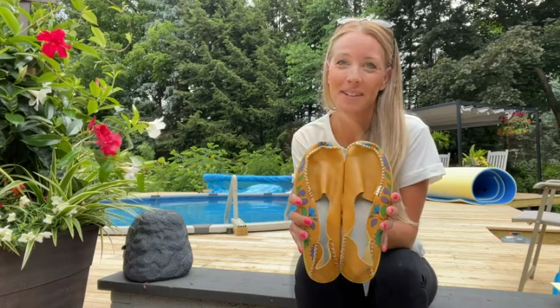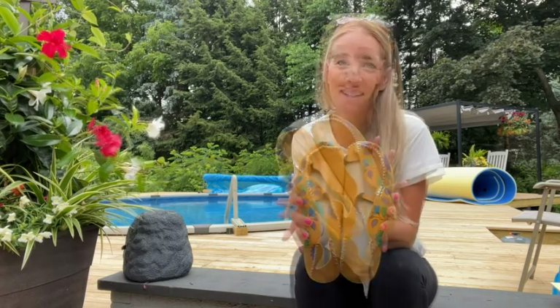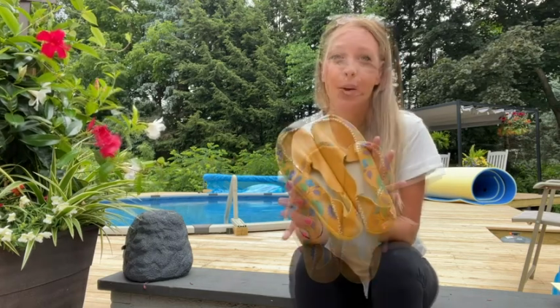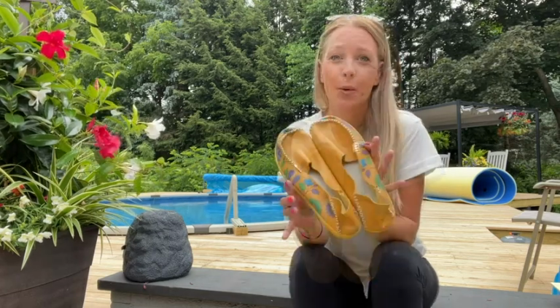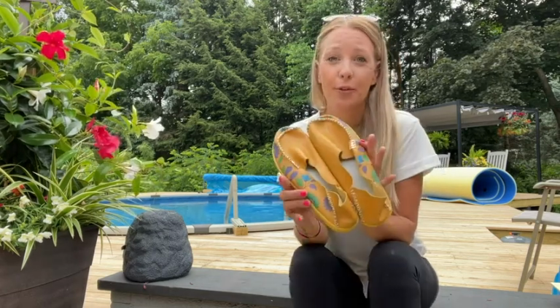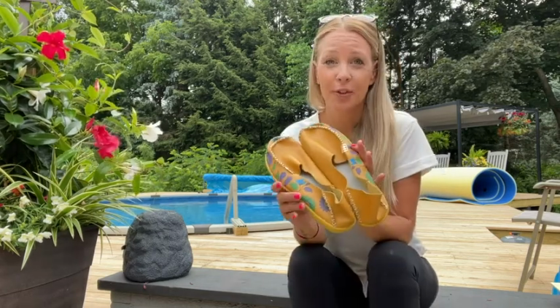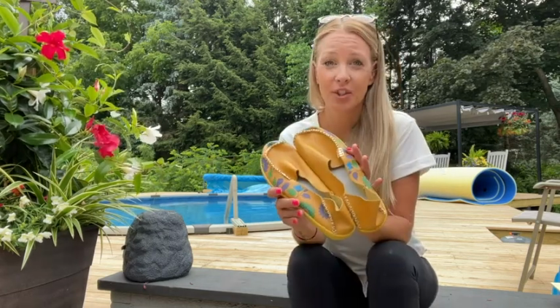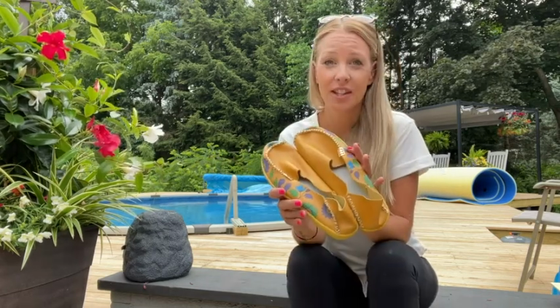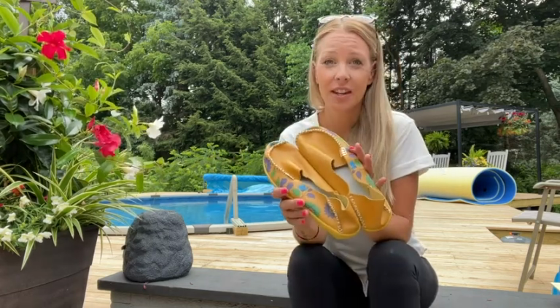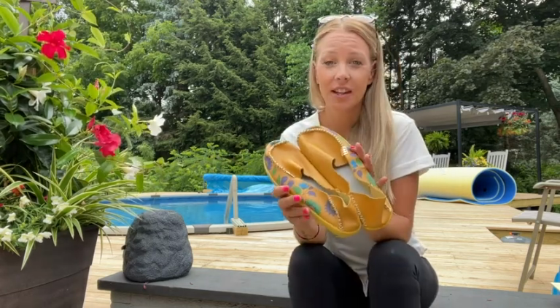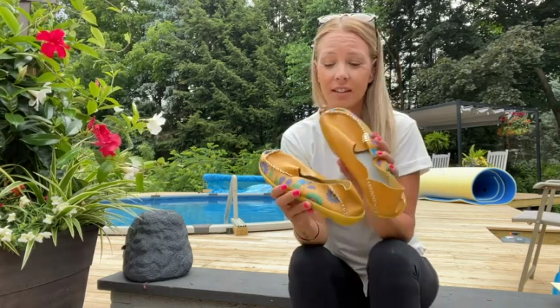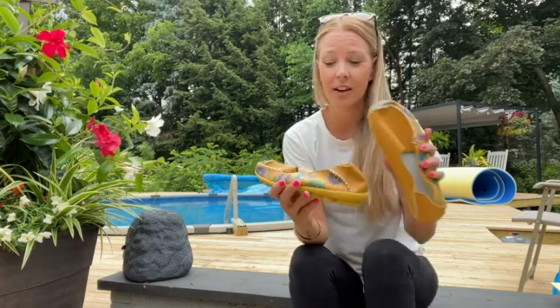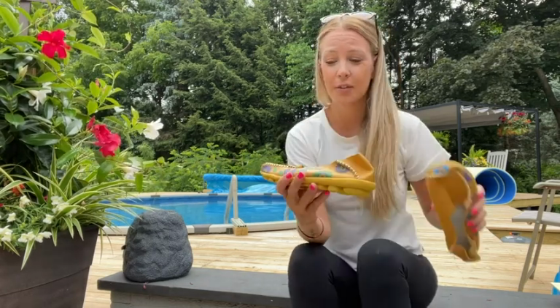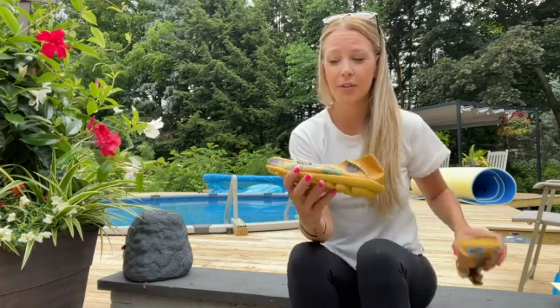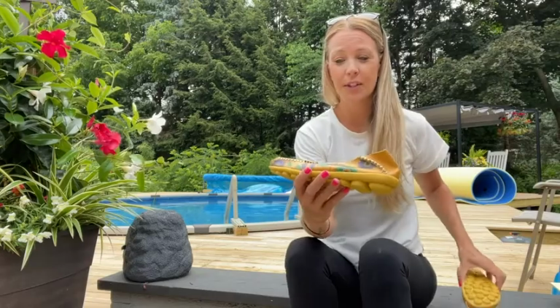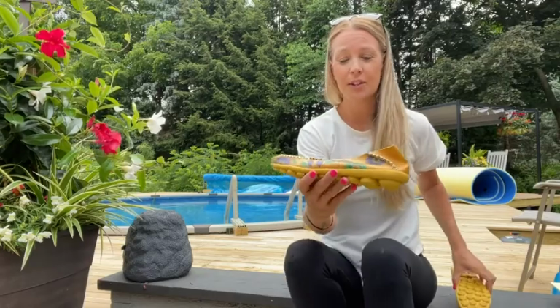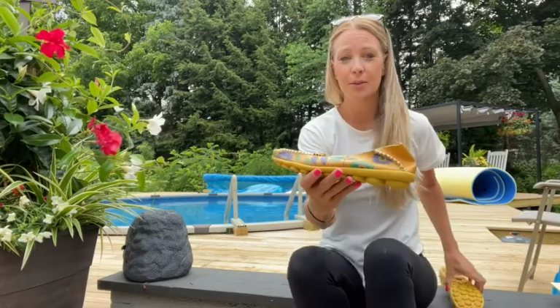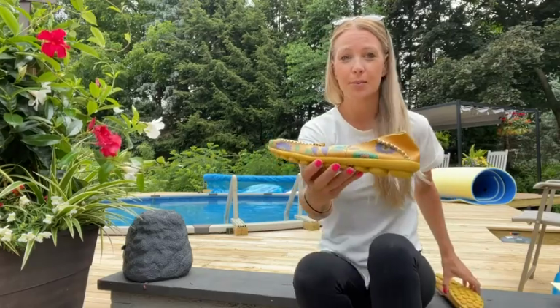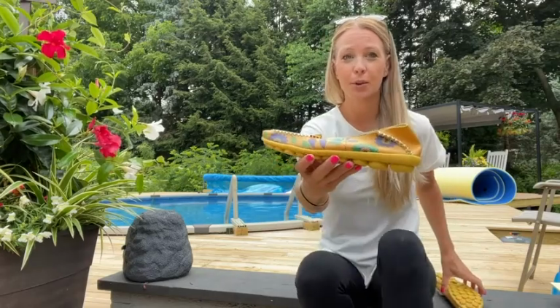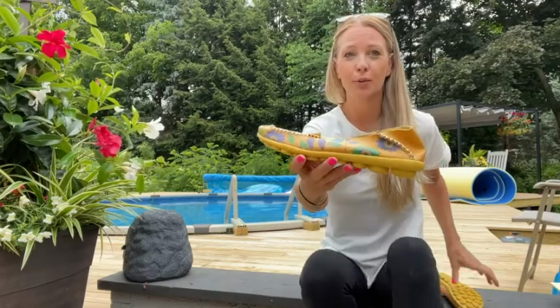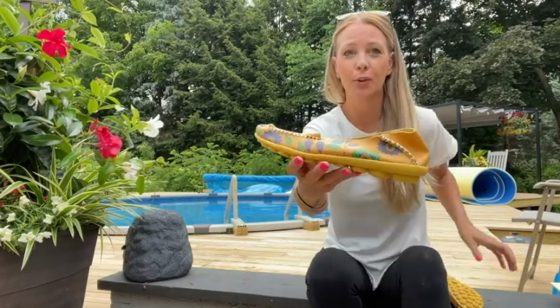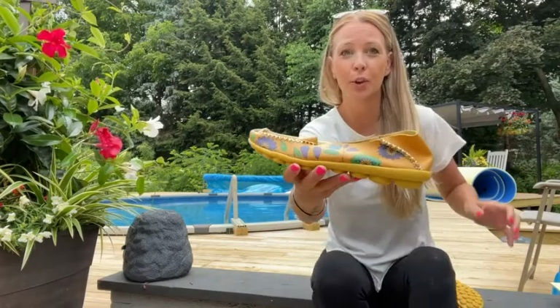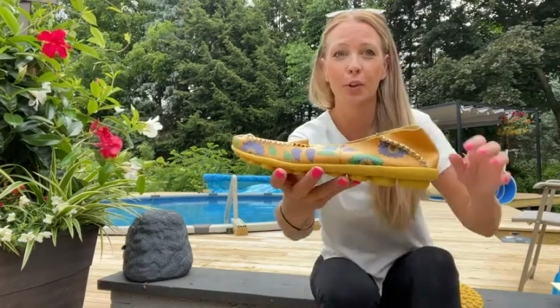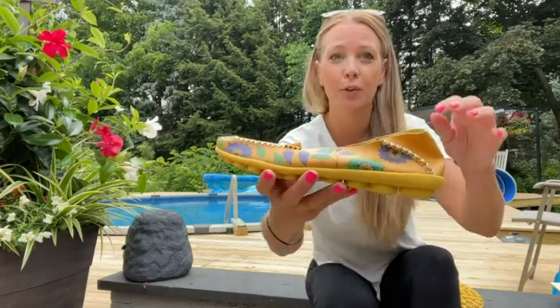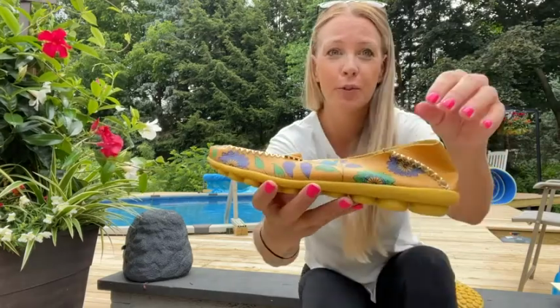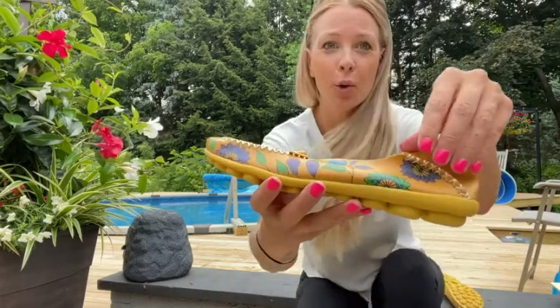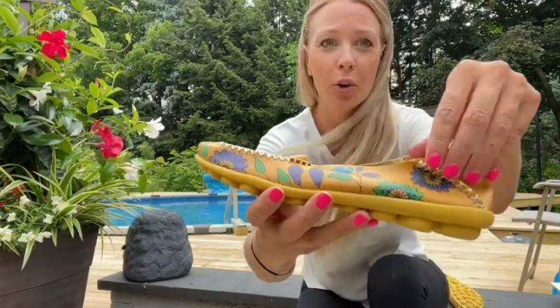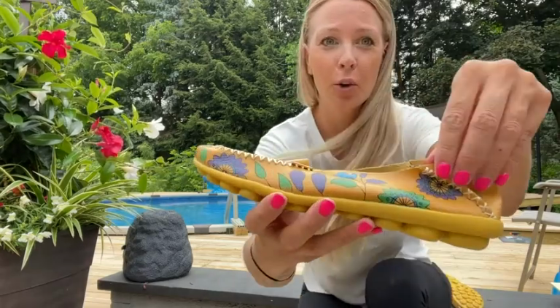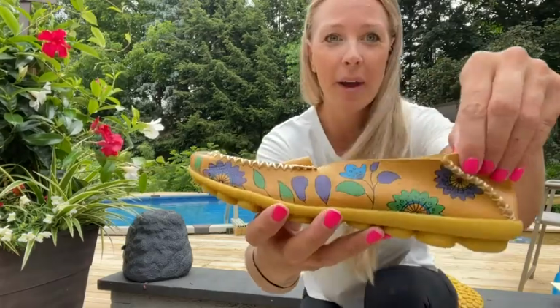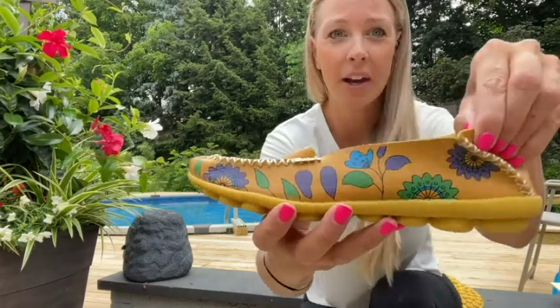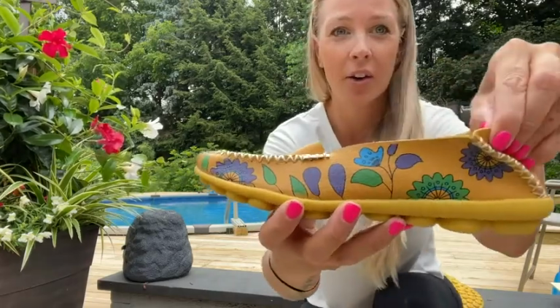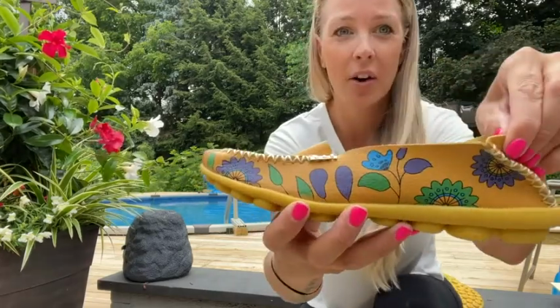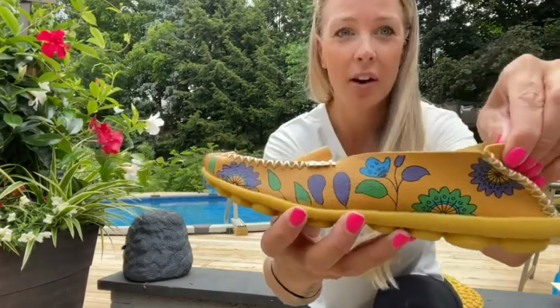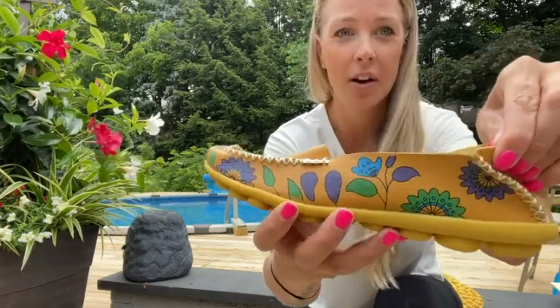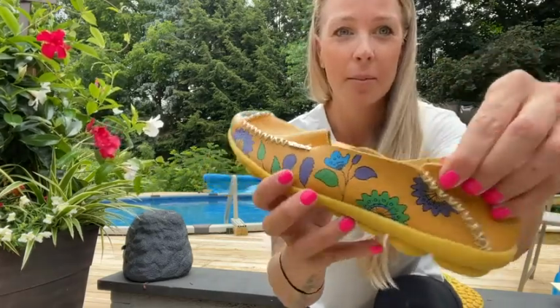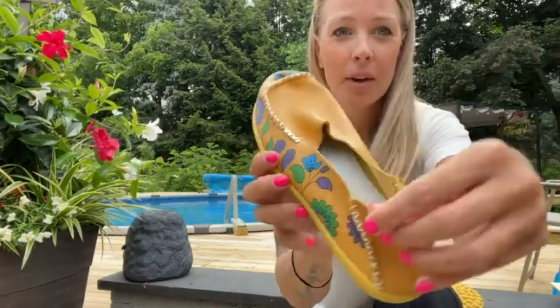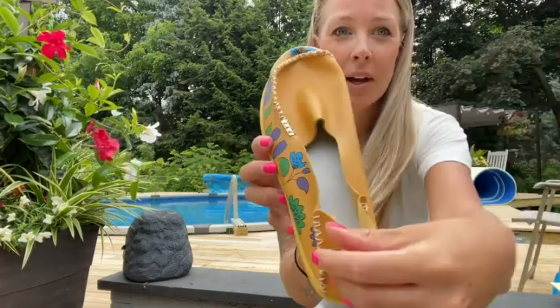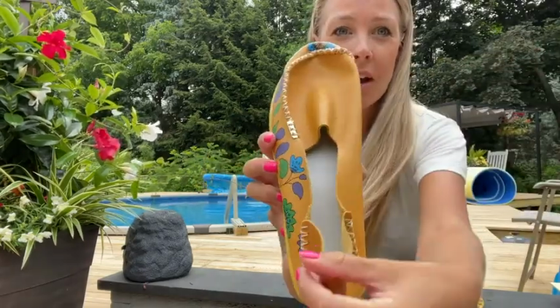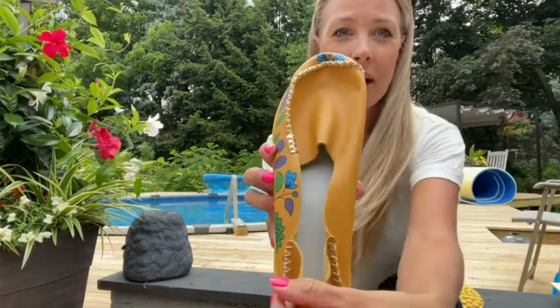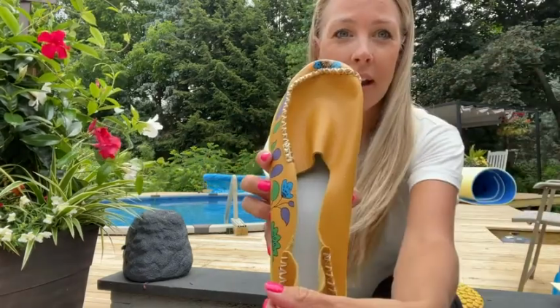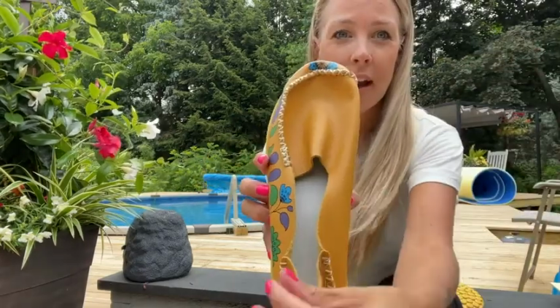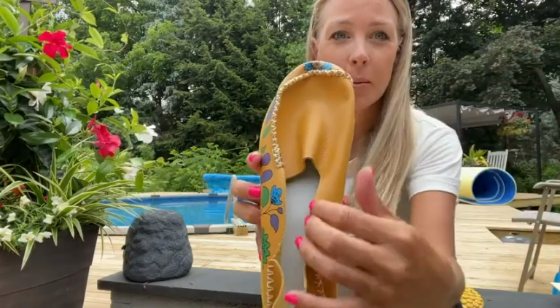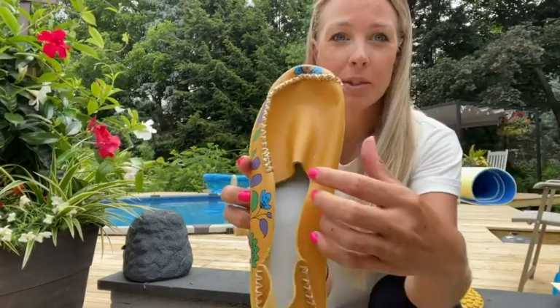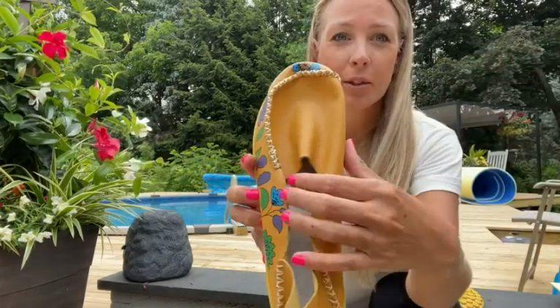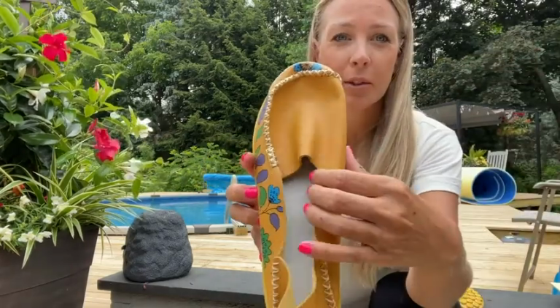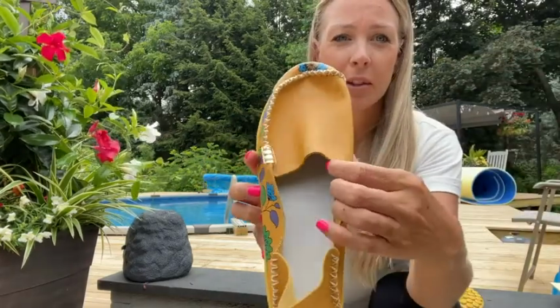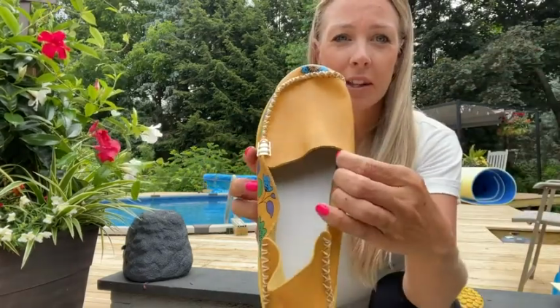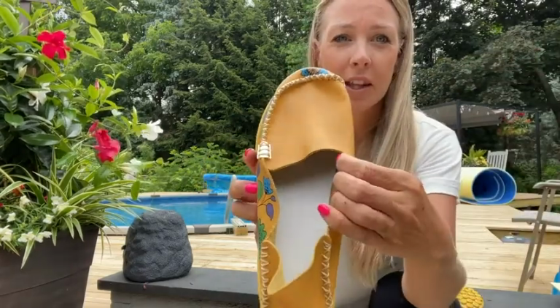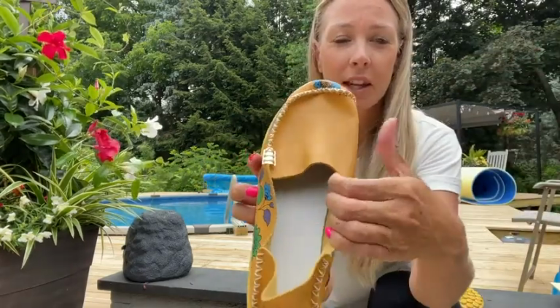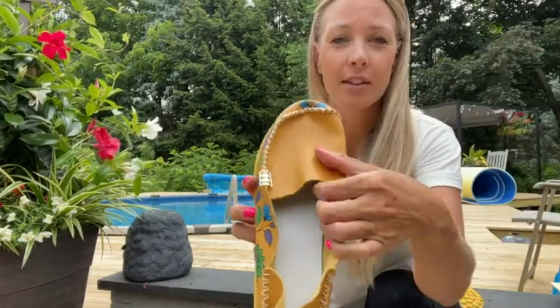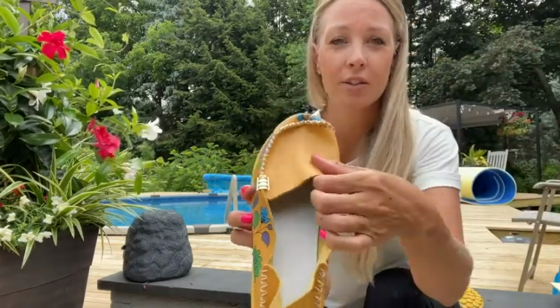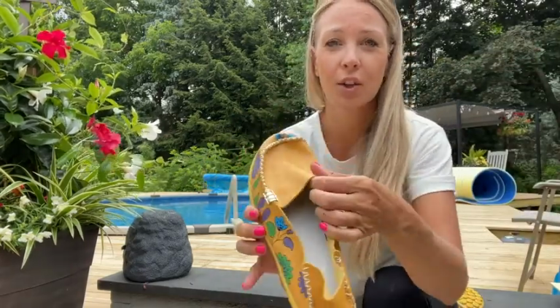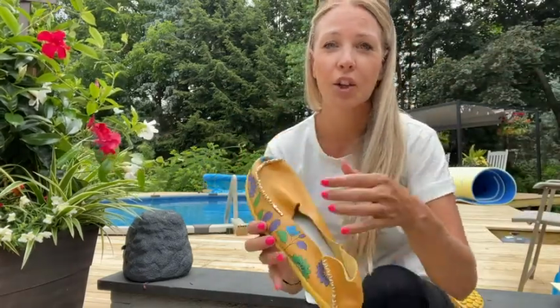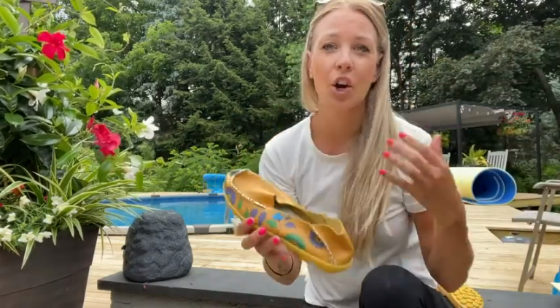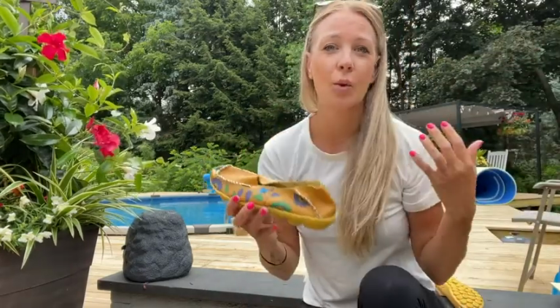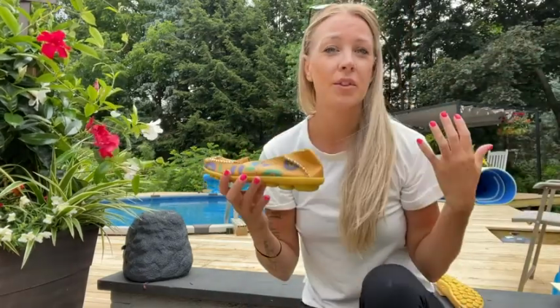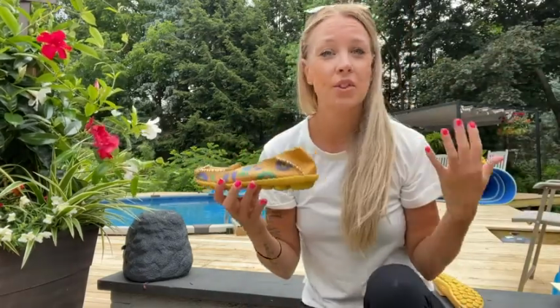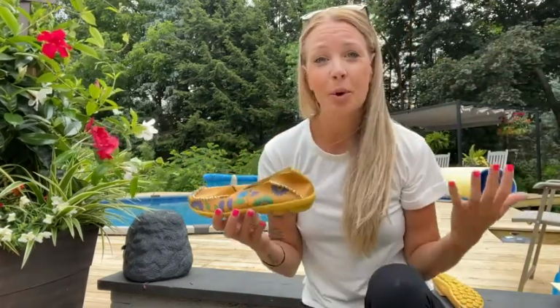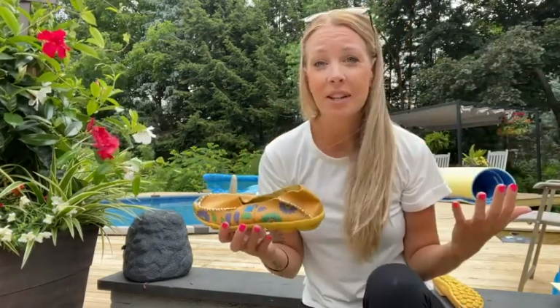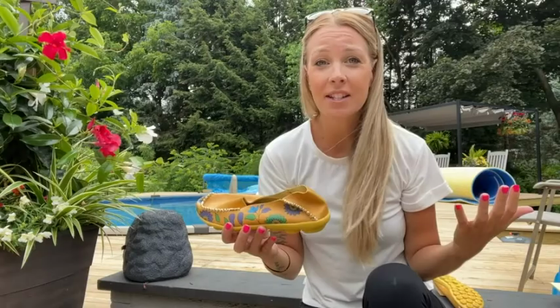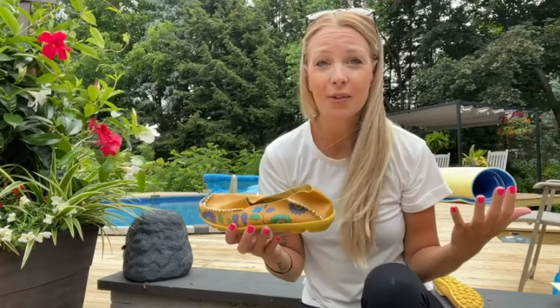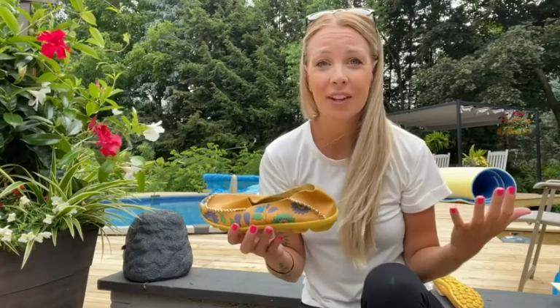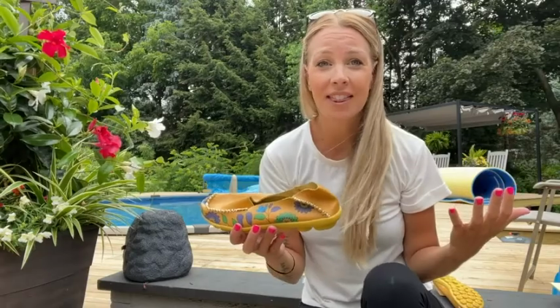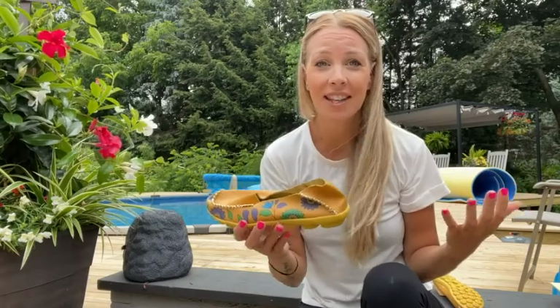So the first thing that I love is the beautiful floral pattern on them. I absolutely think these are gonna go with so many different things.